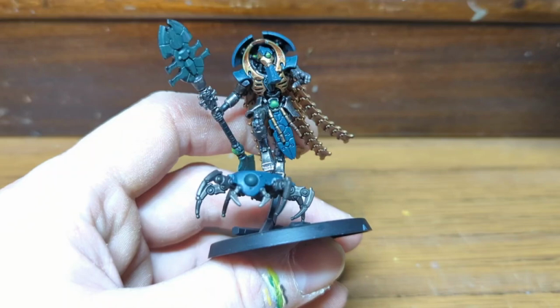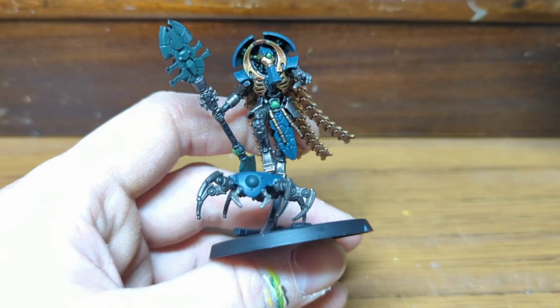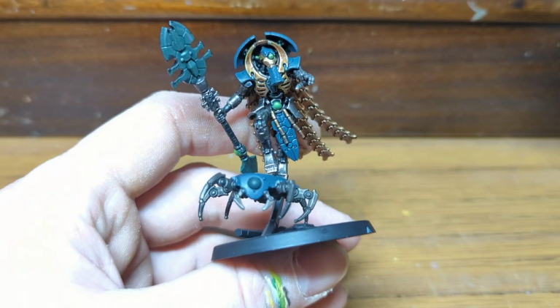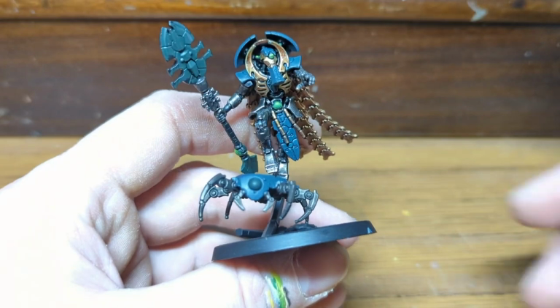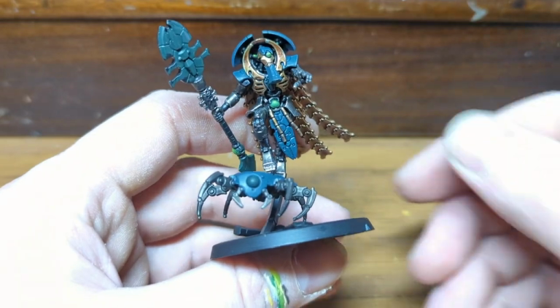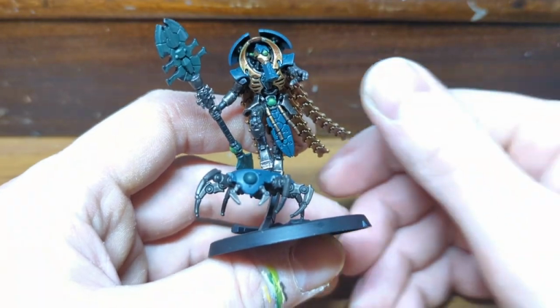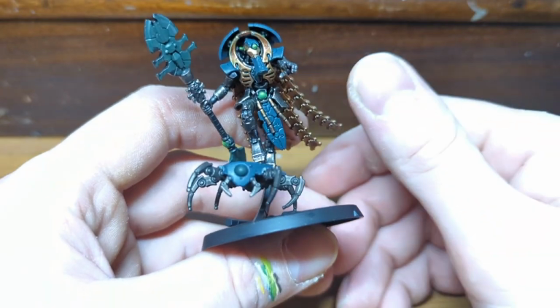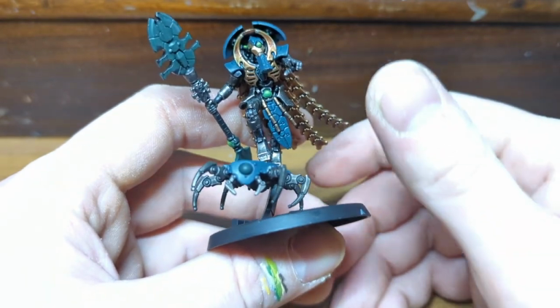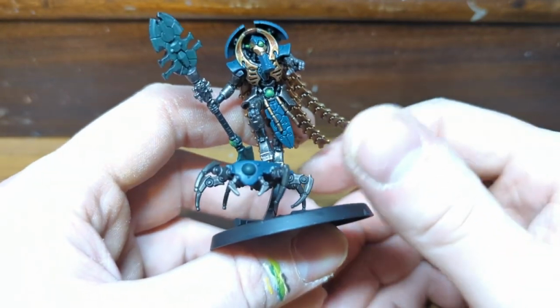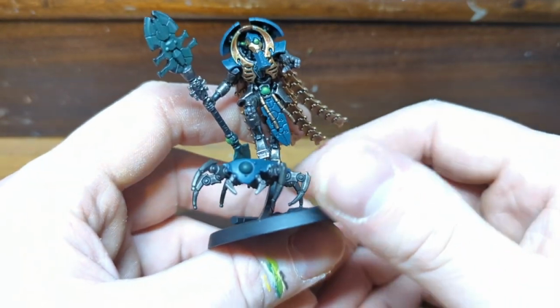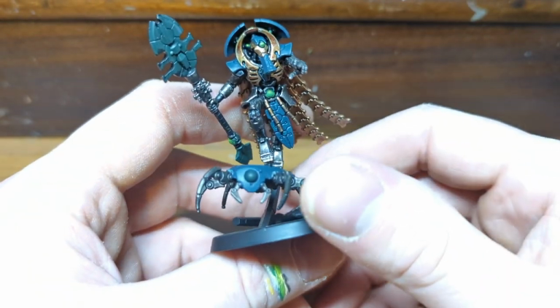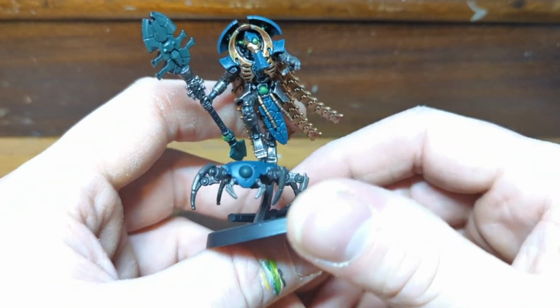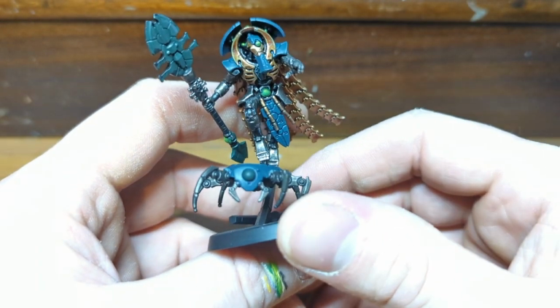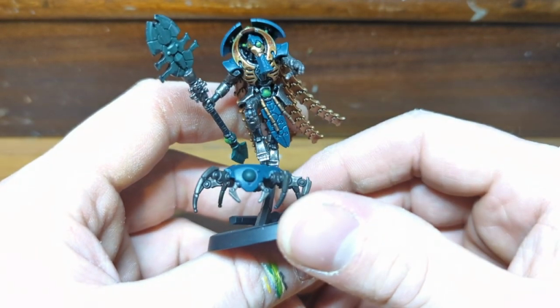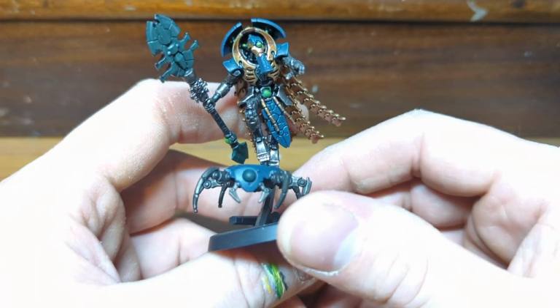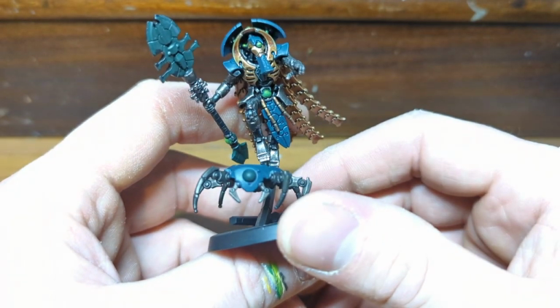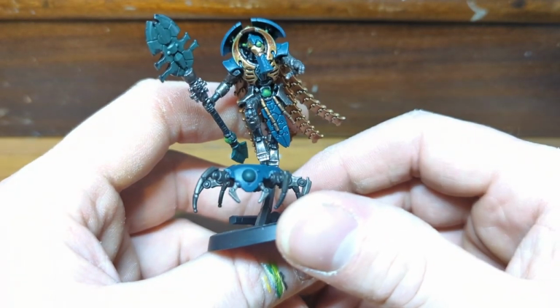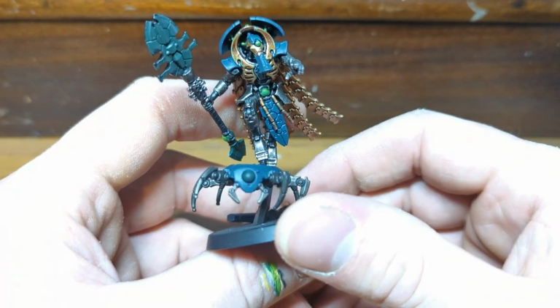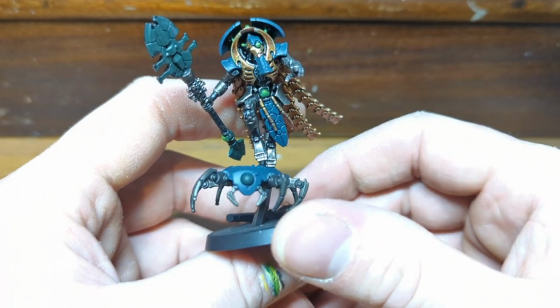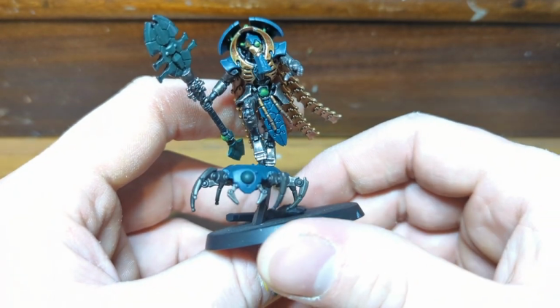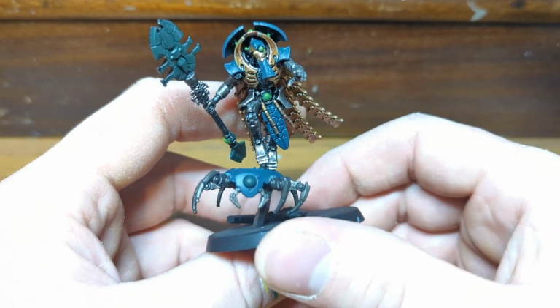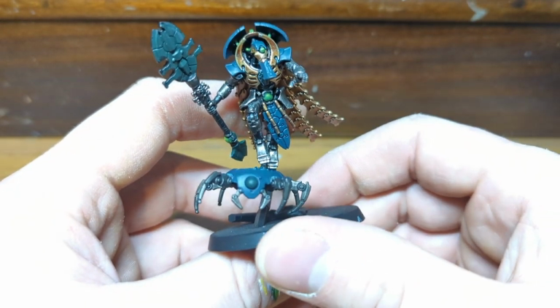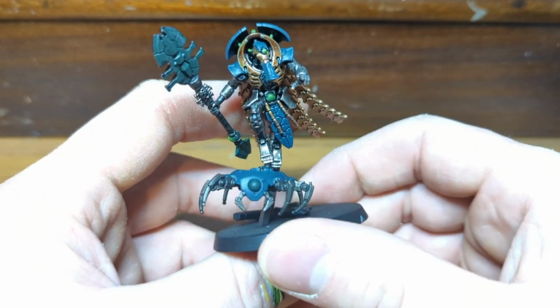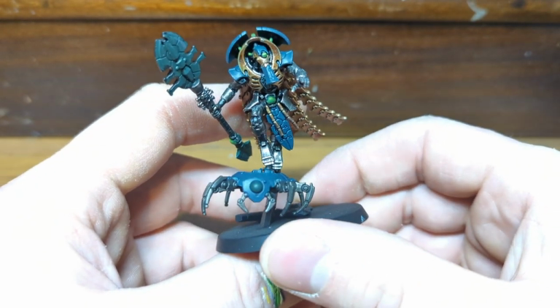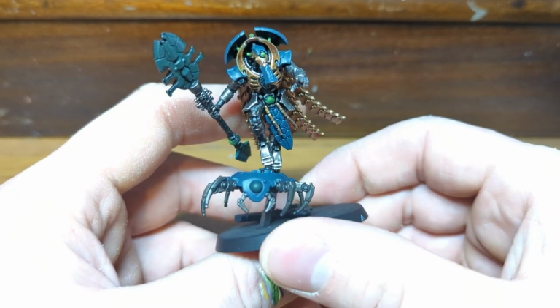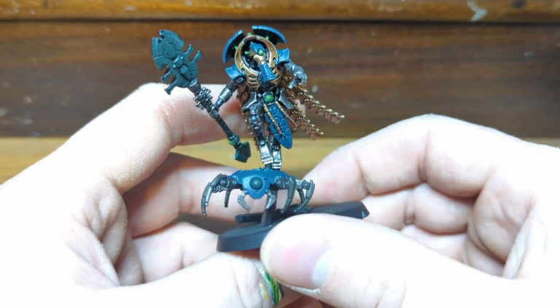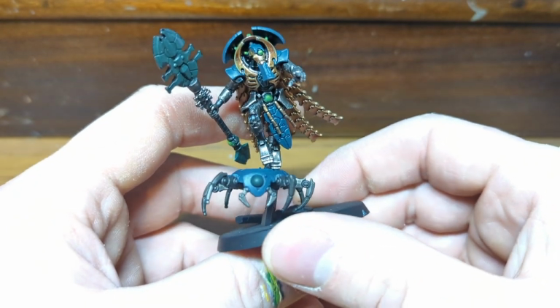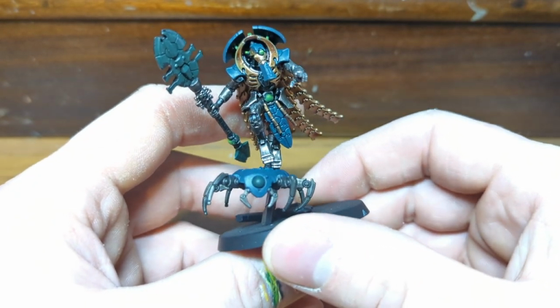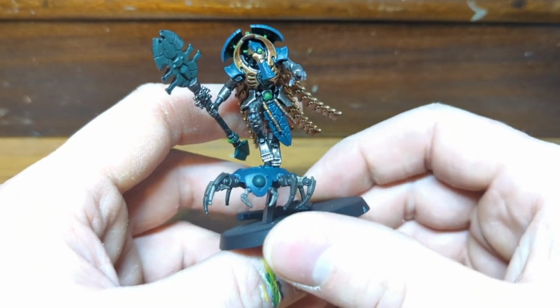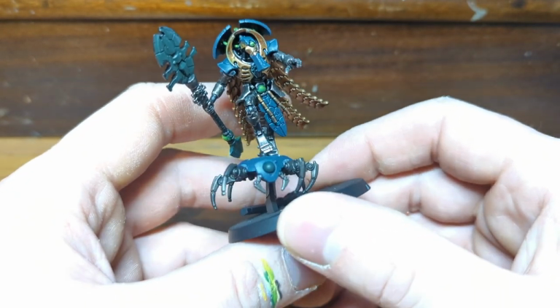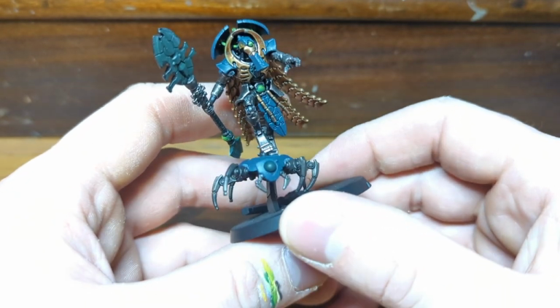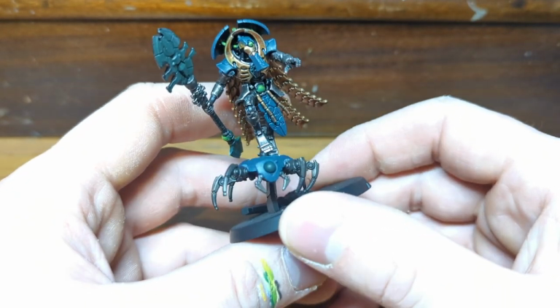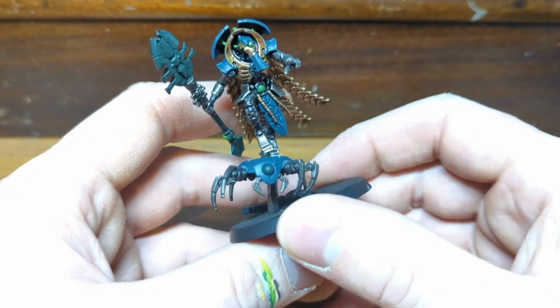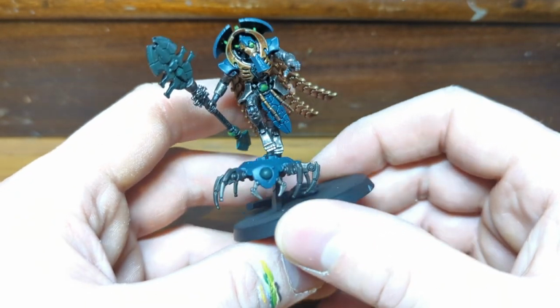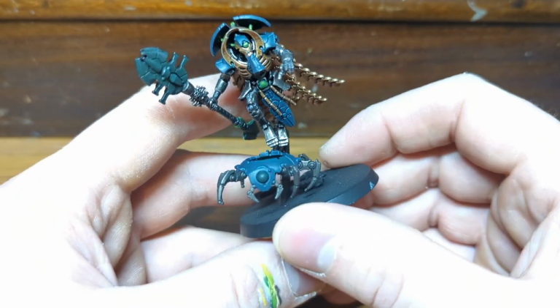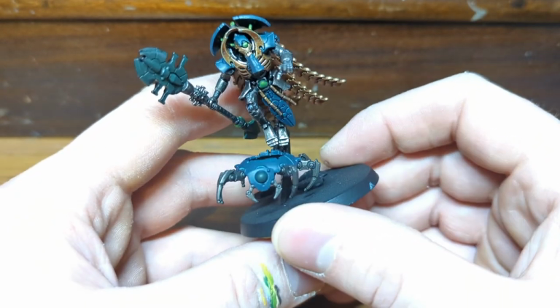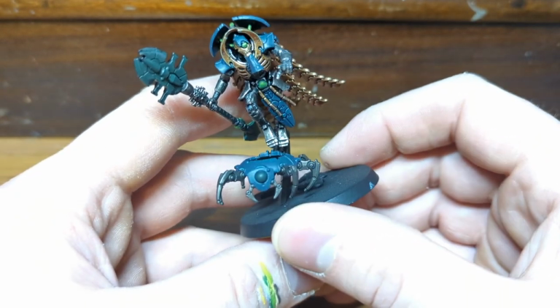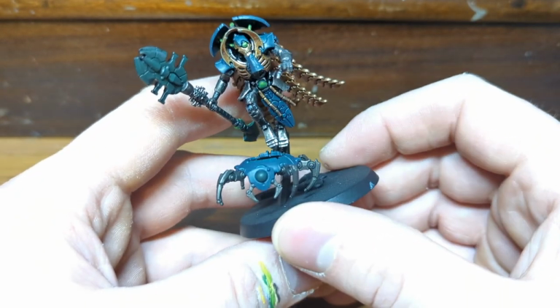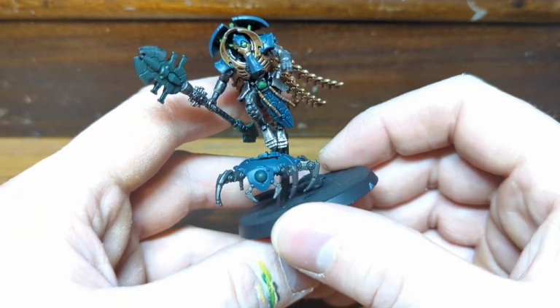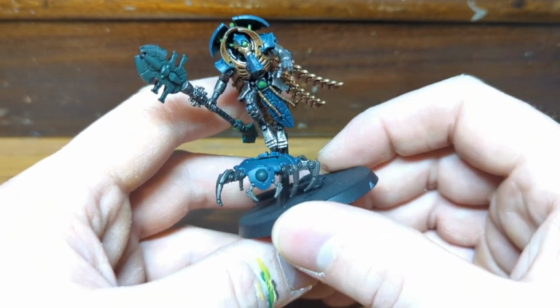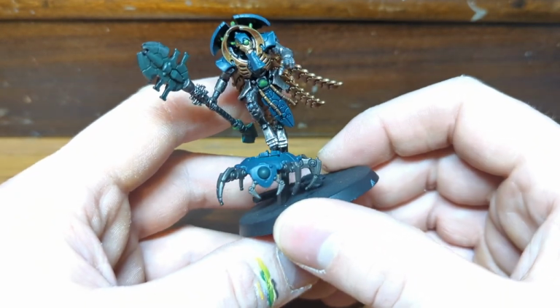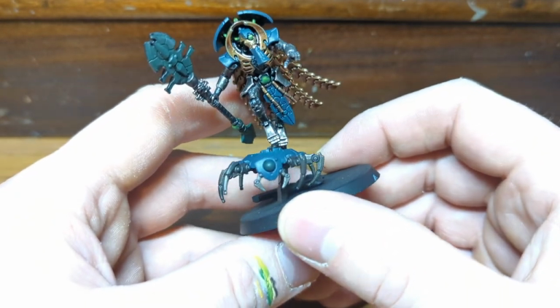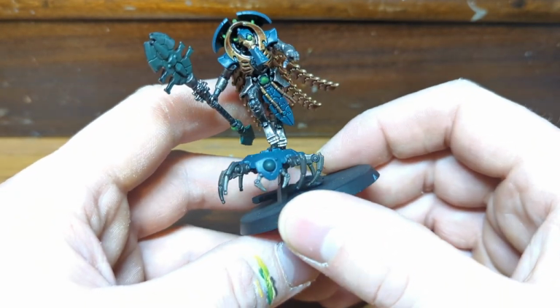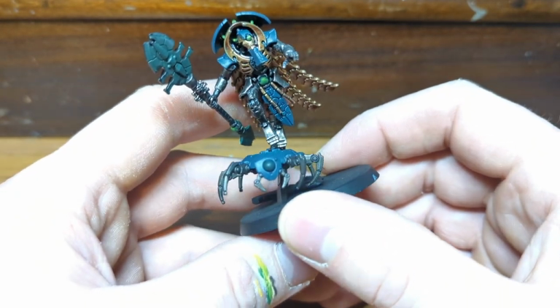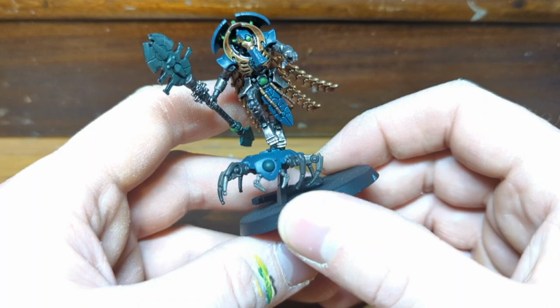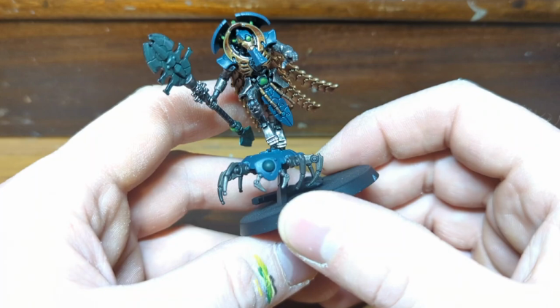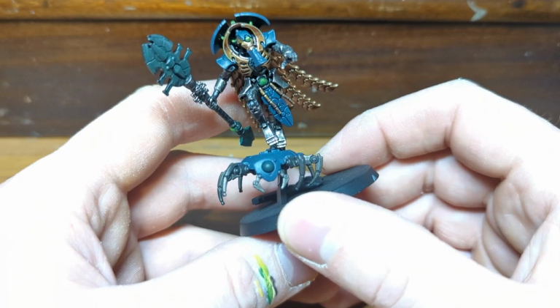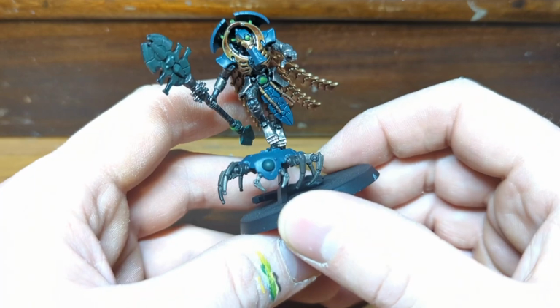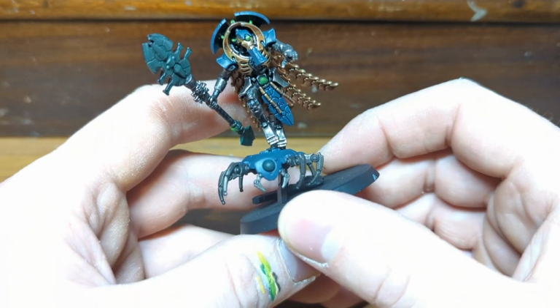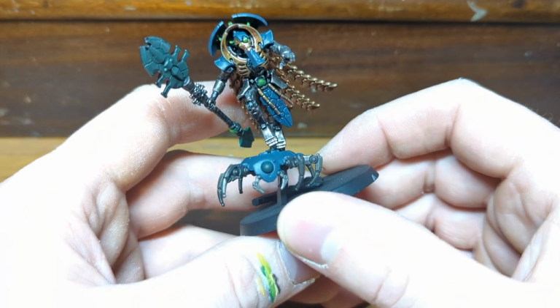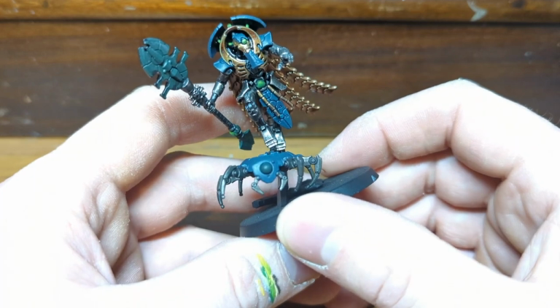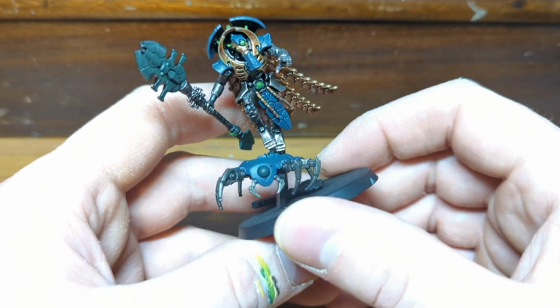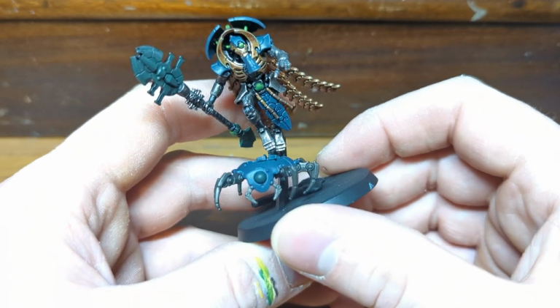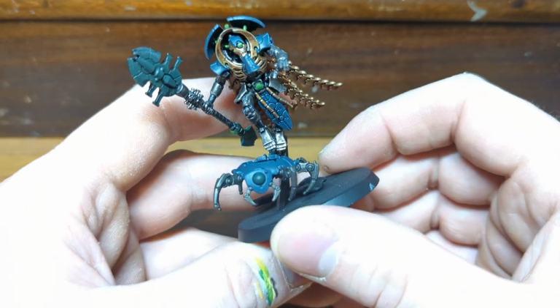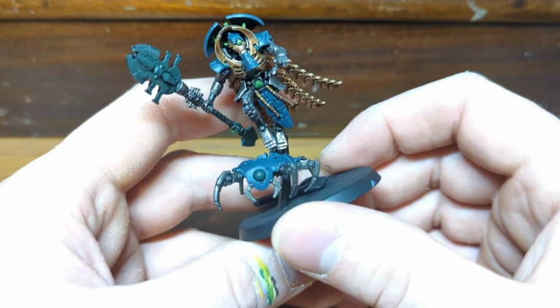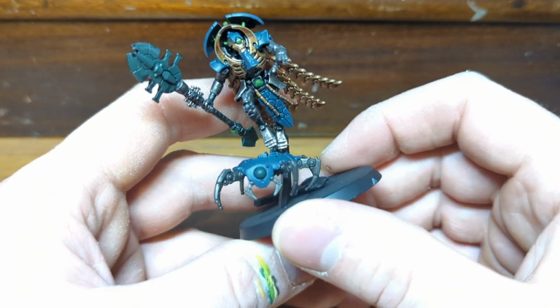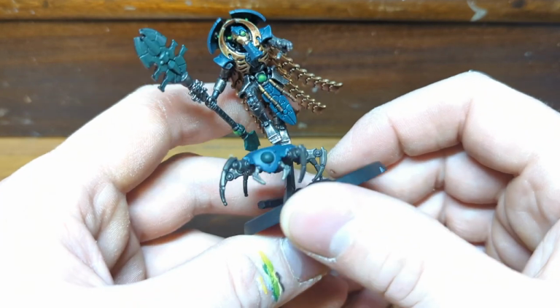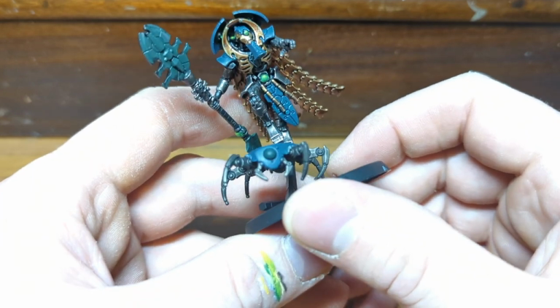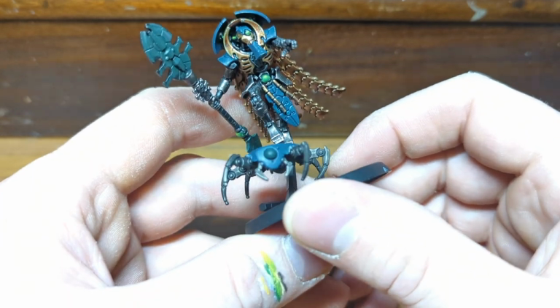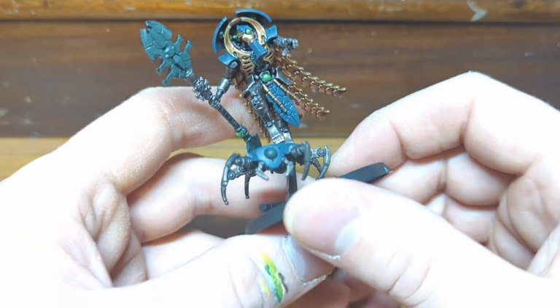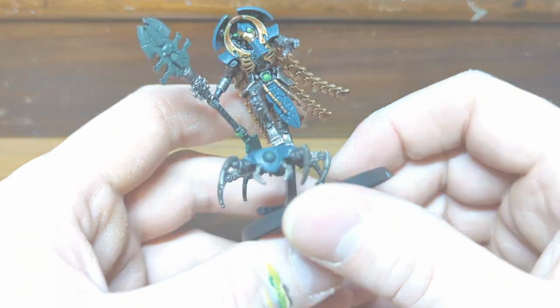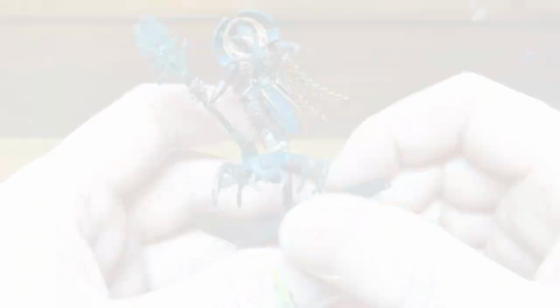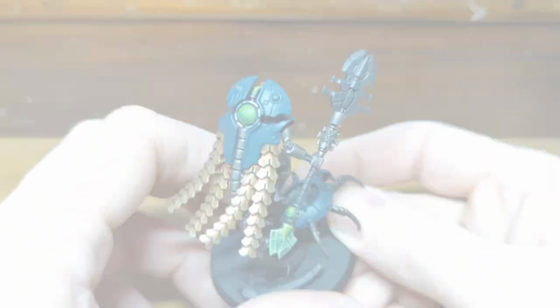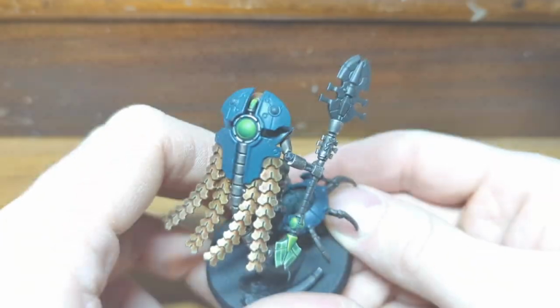Hi everyone, I'm Ricky and you've entered the realm of colour. Today's video is about painting Necron weapons in the classic green style.